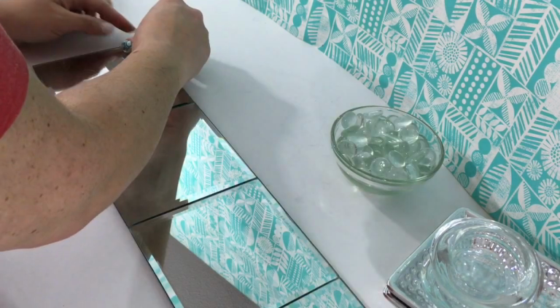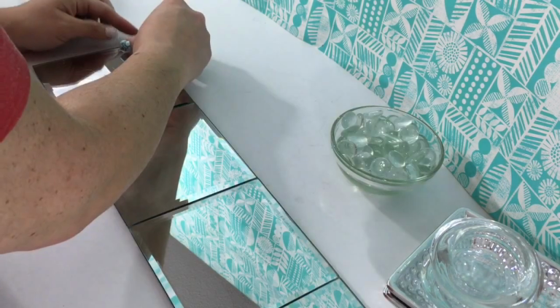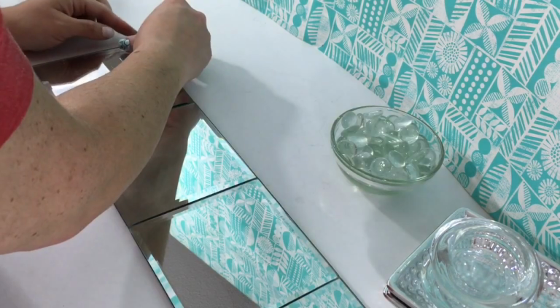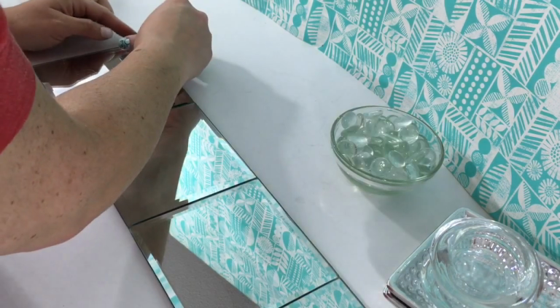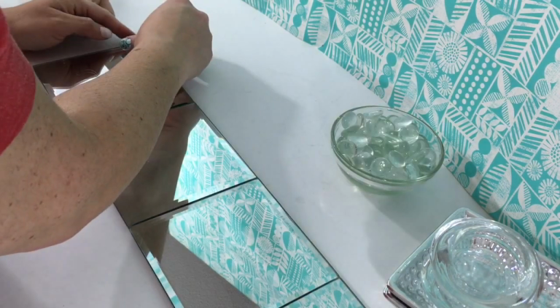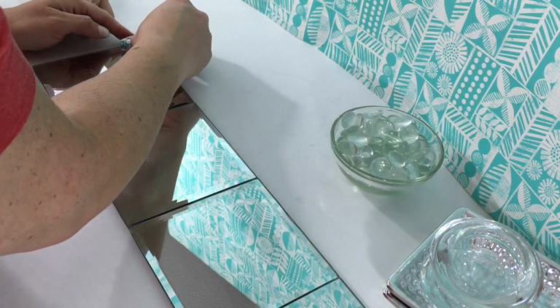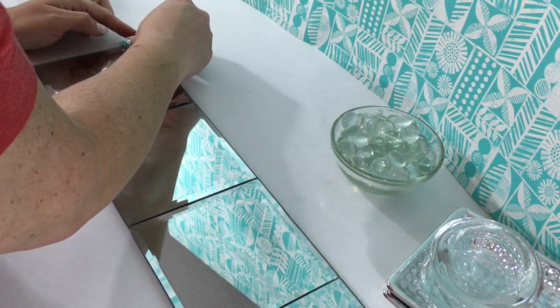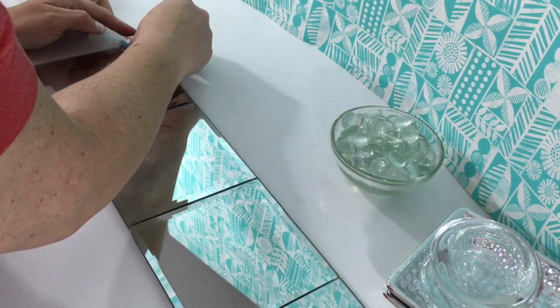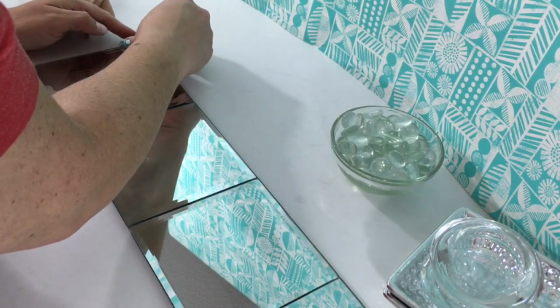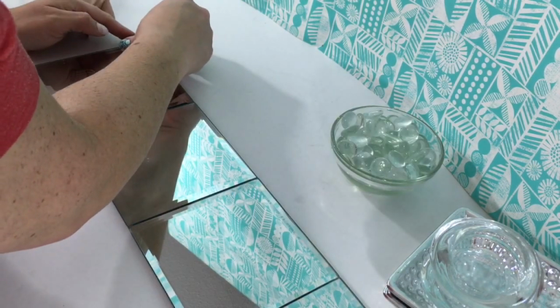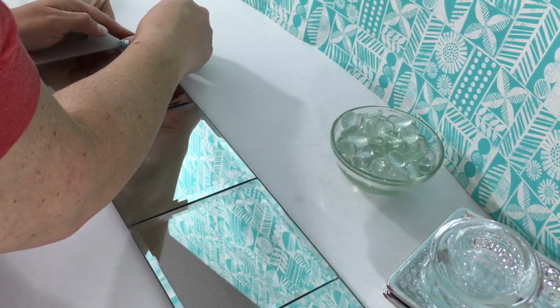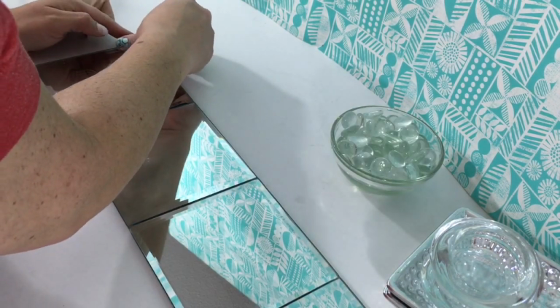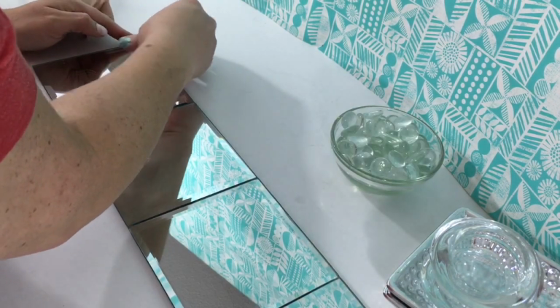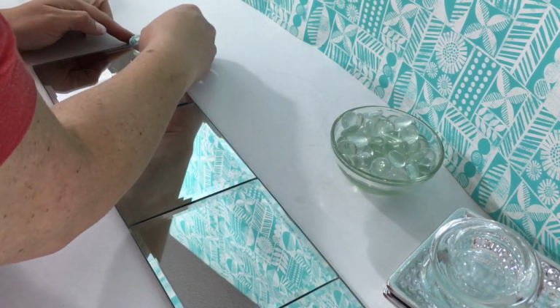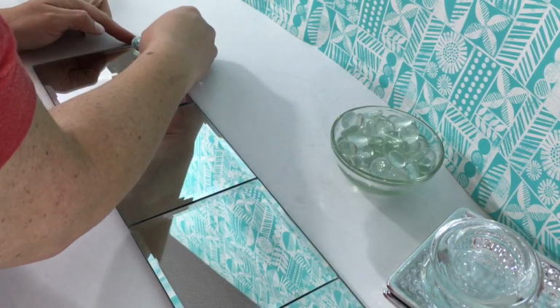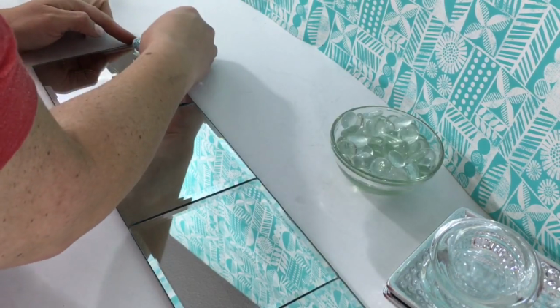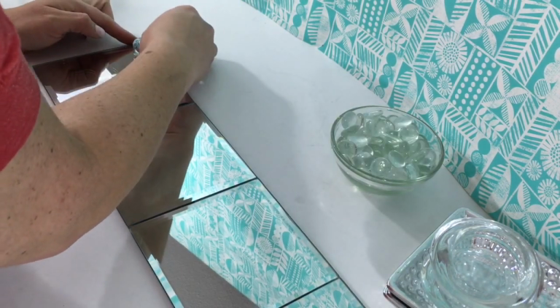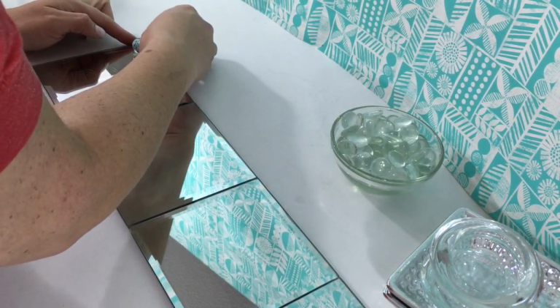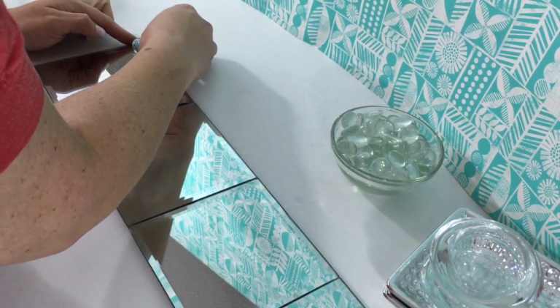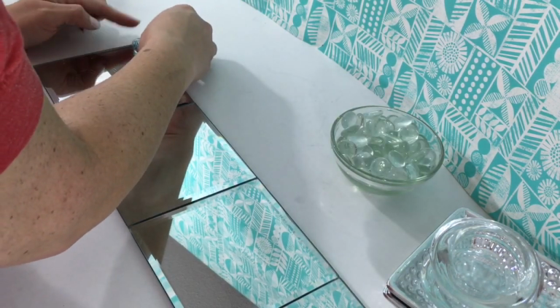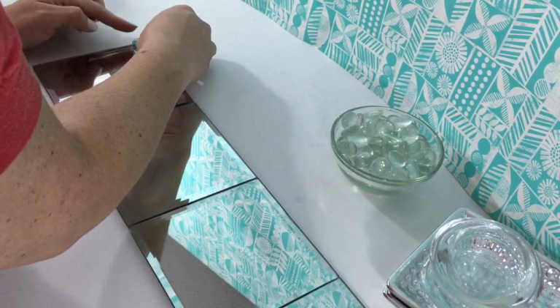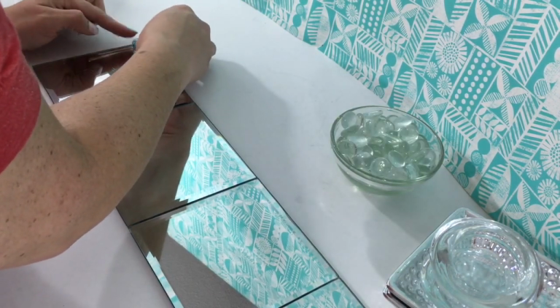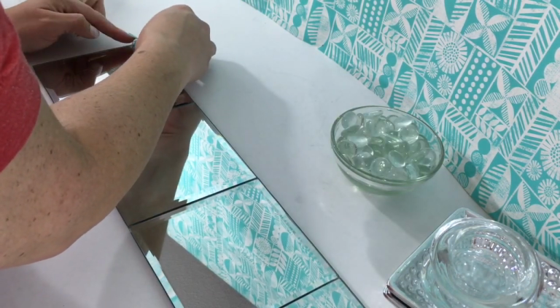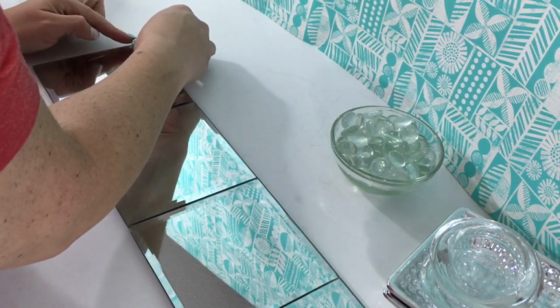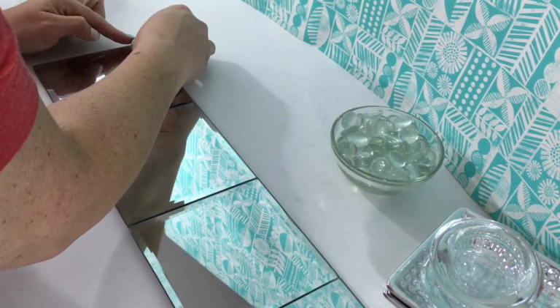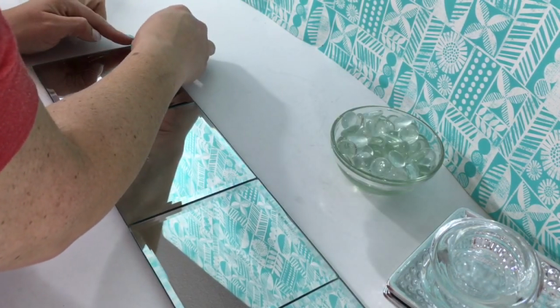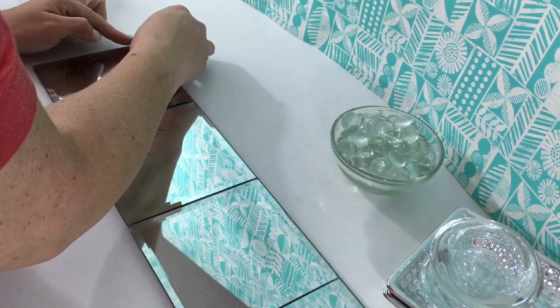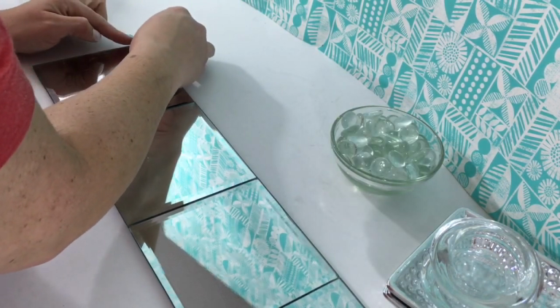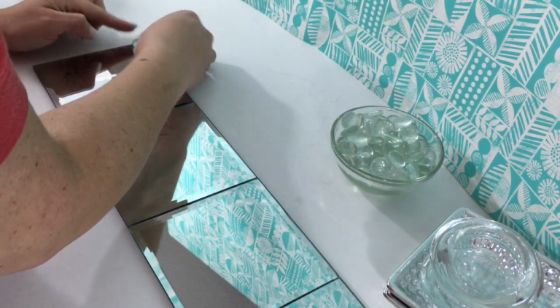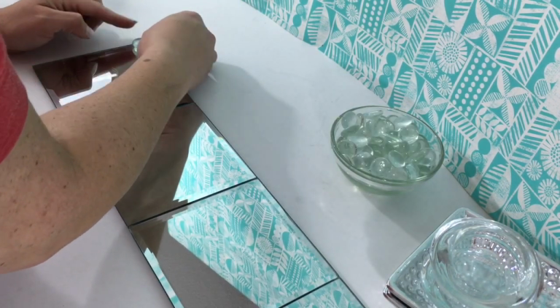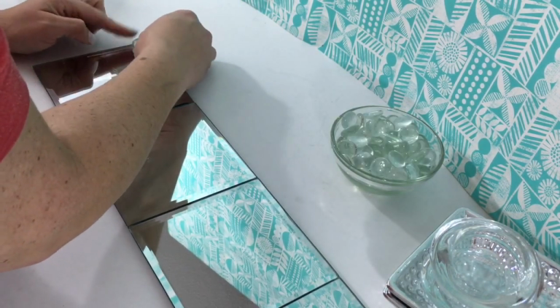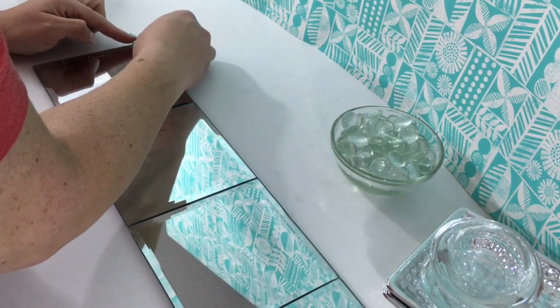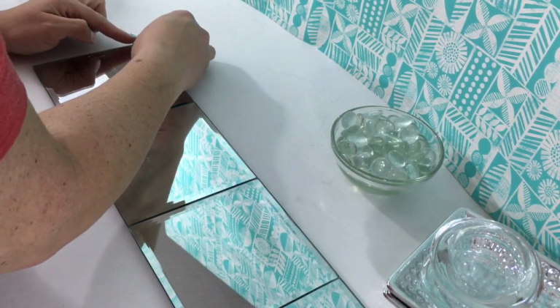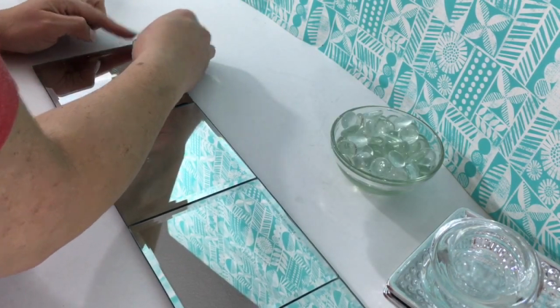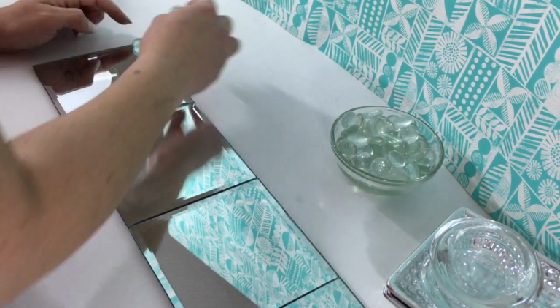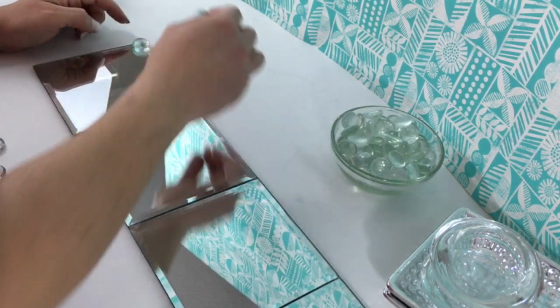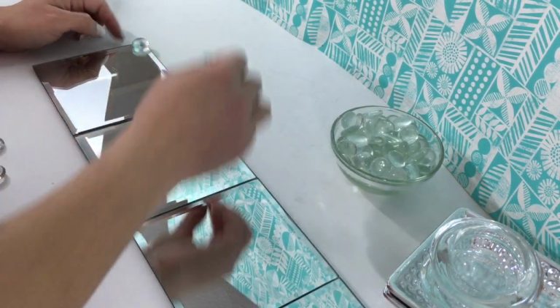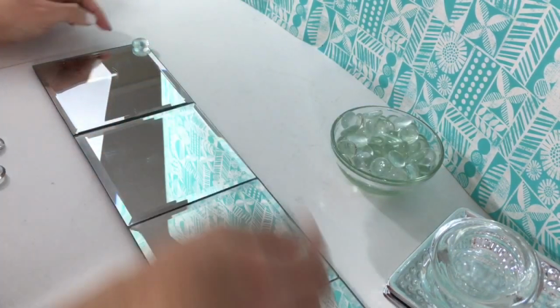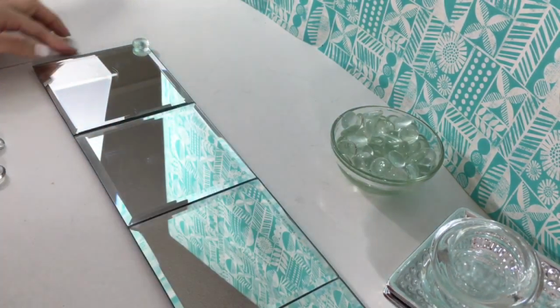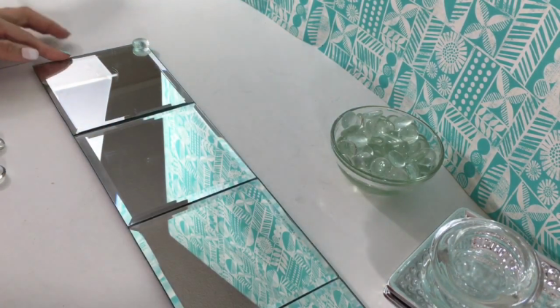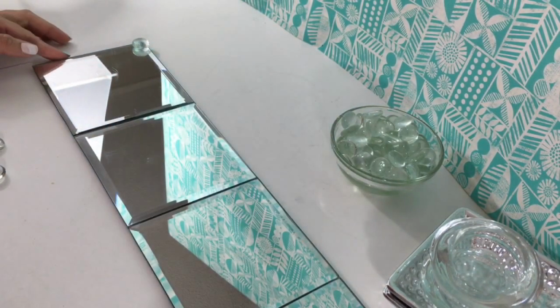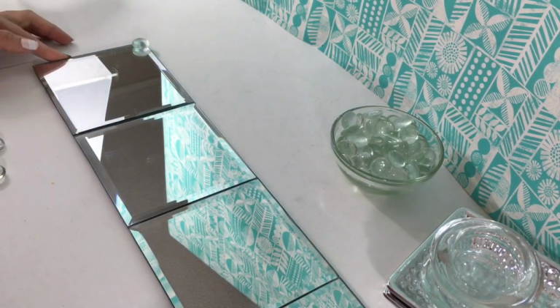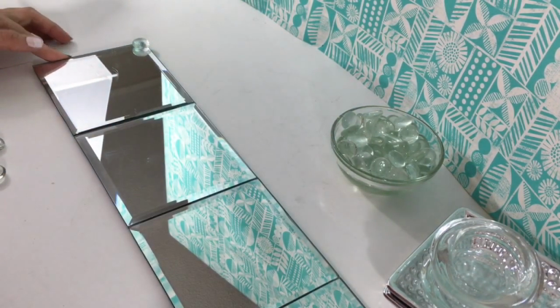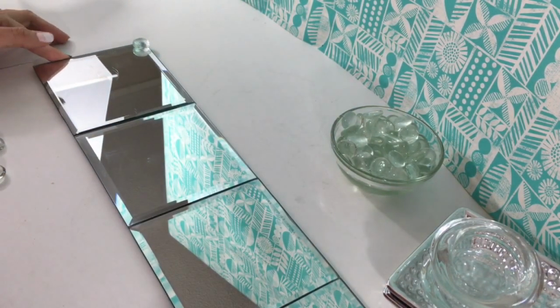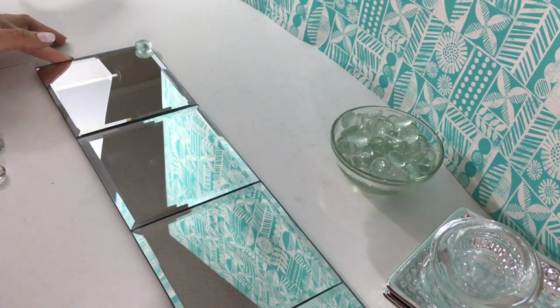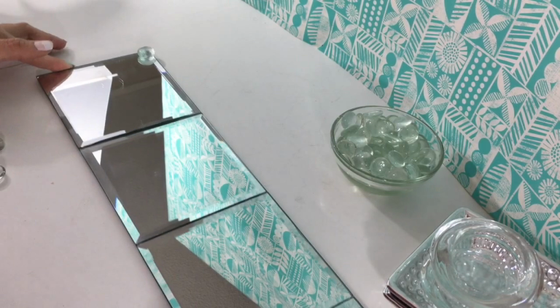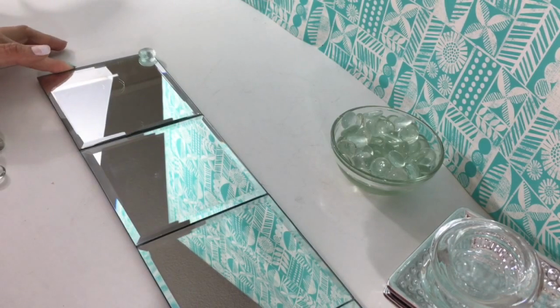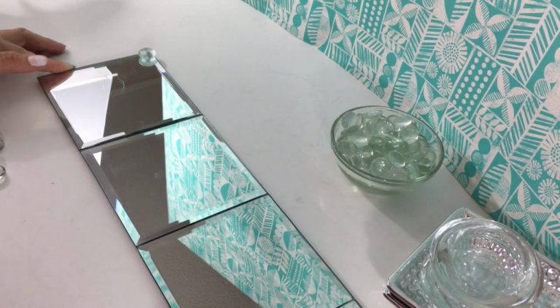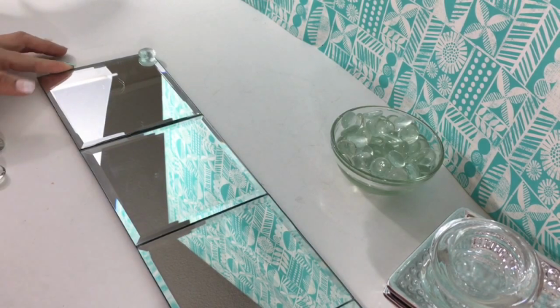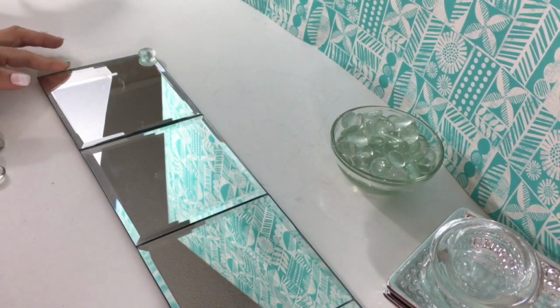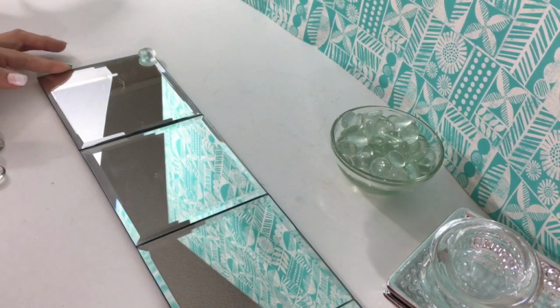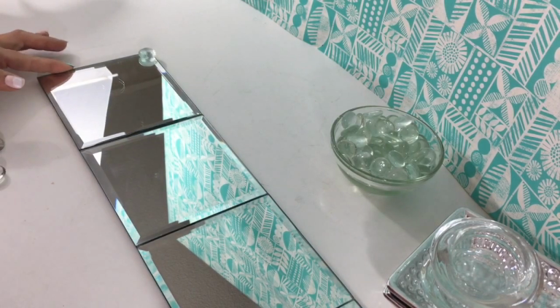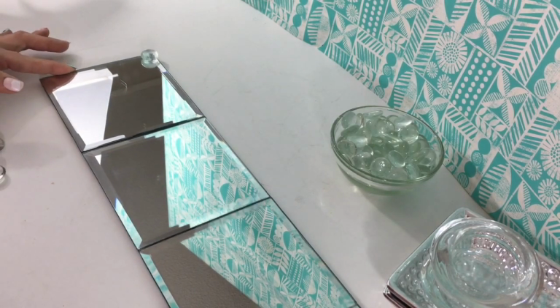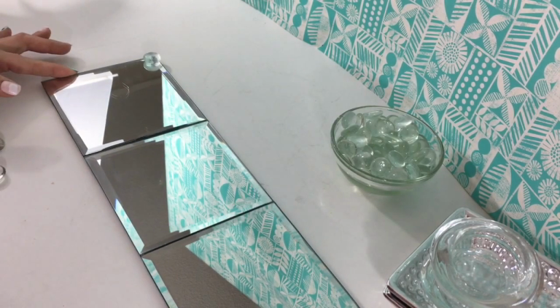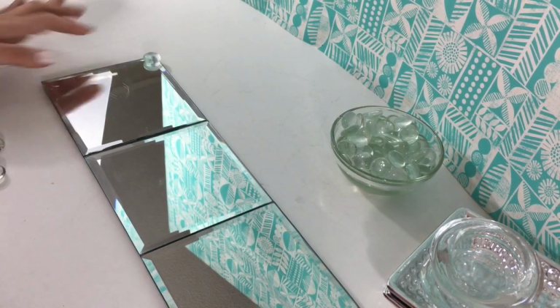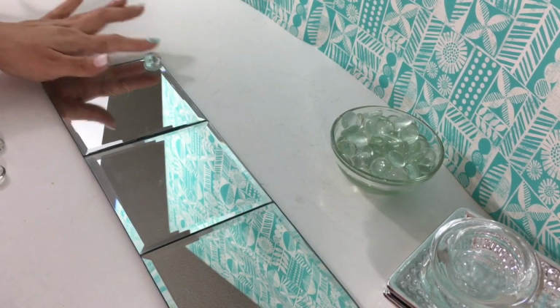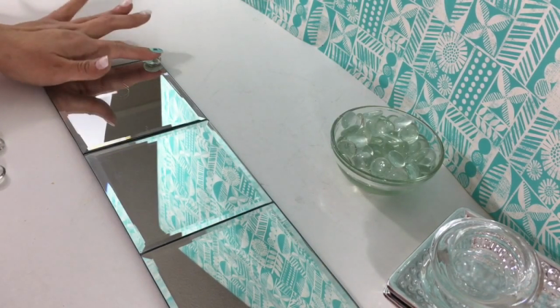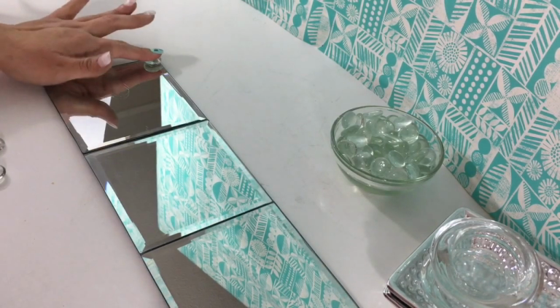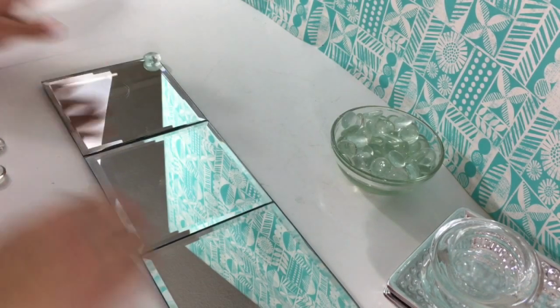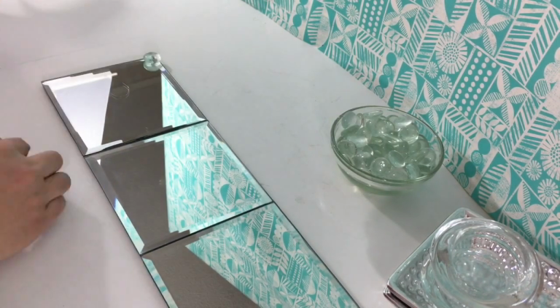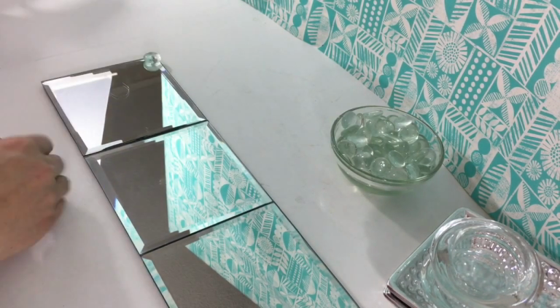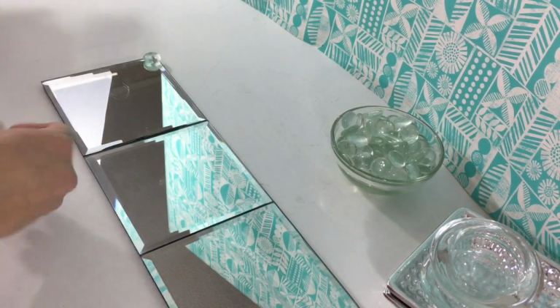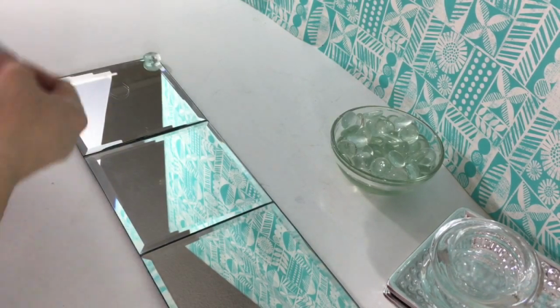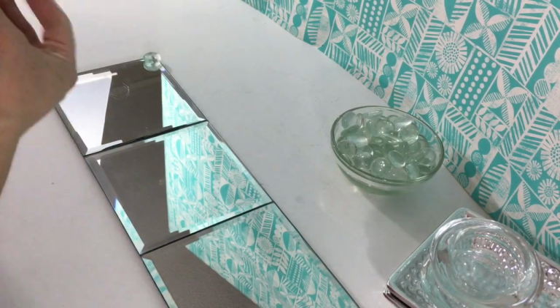So now I'm just going to glue the glass beads all around on the edges.